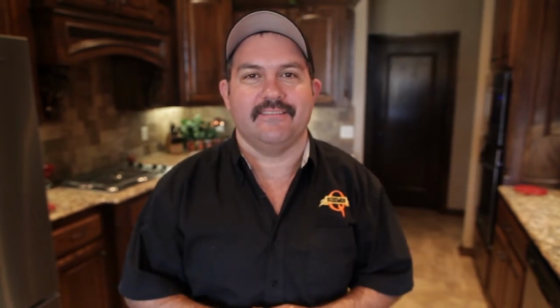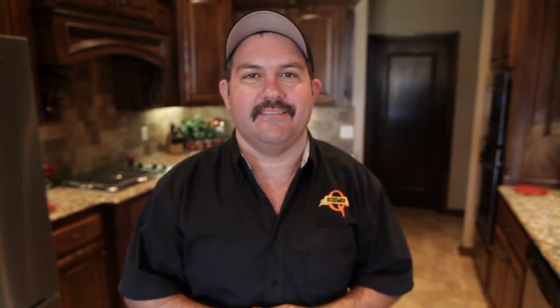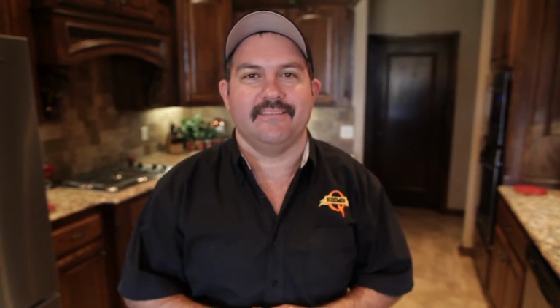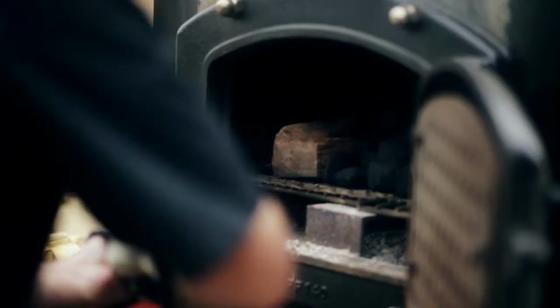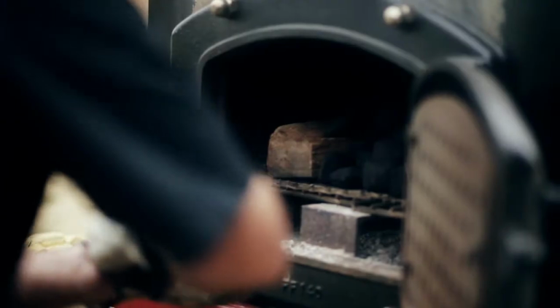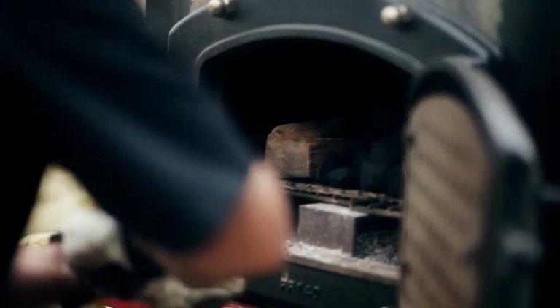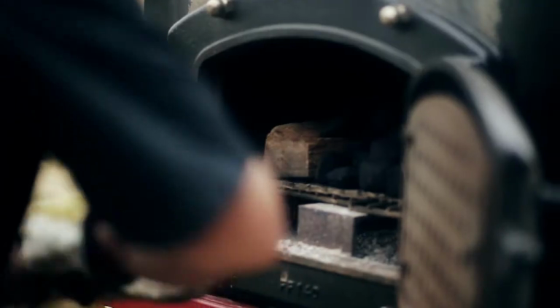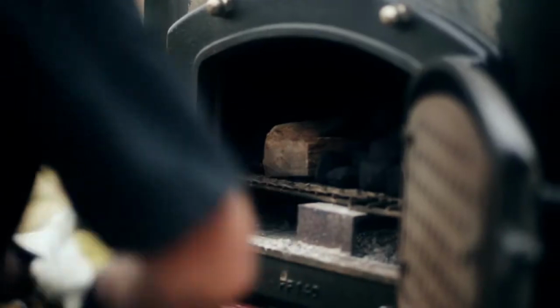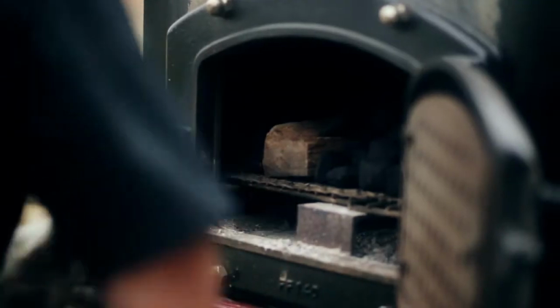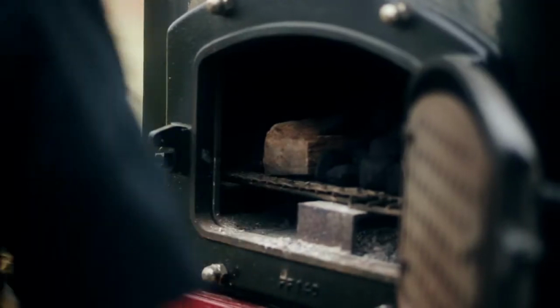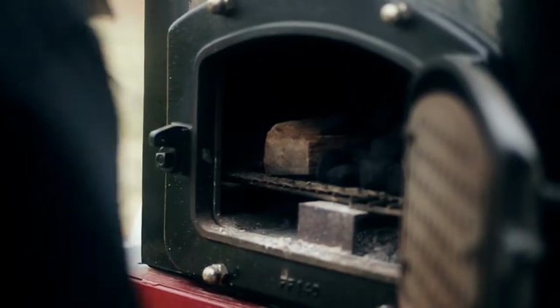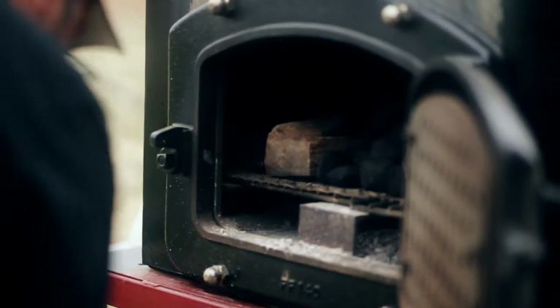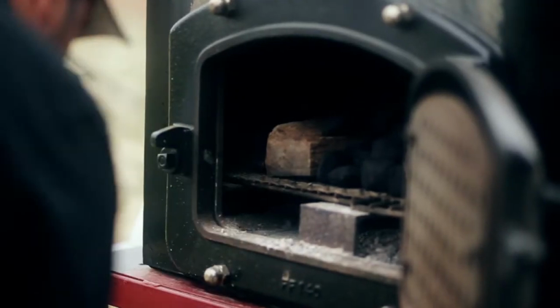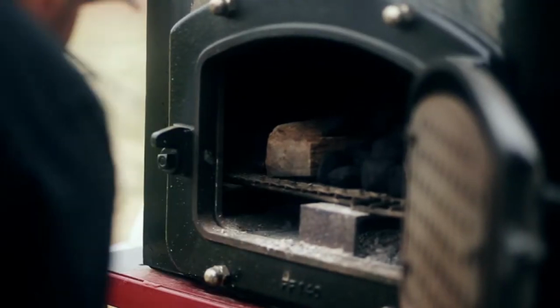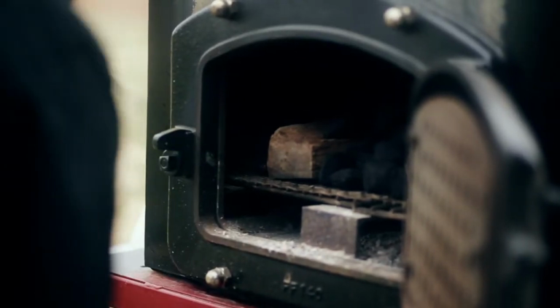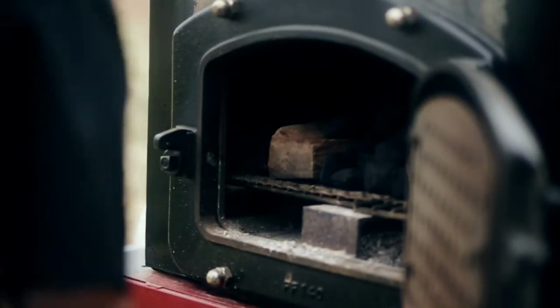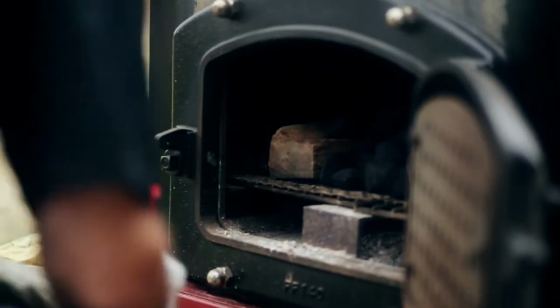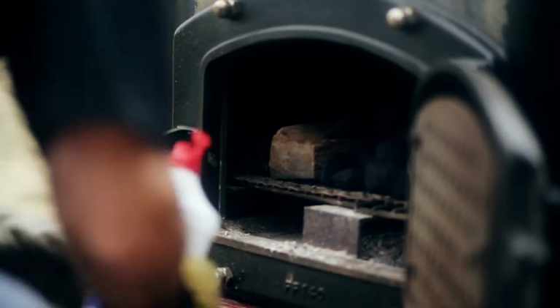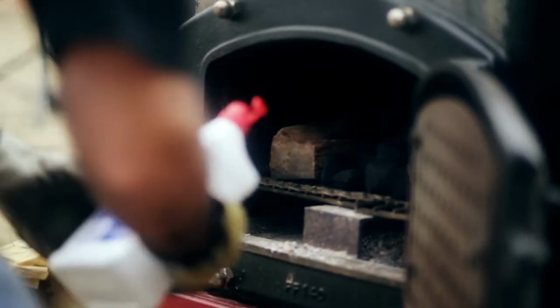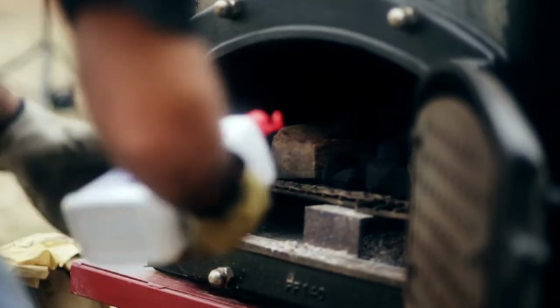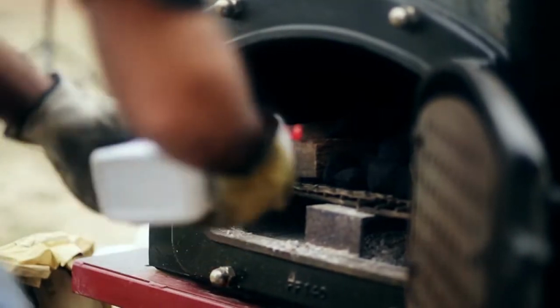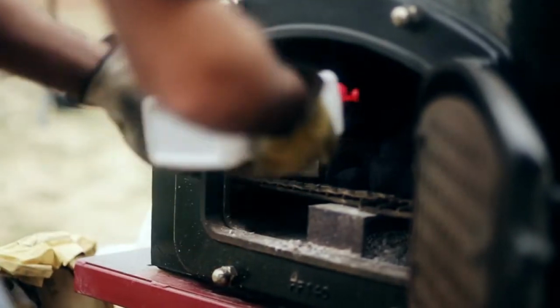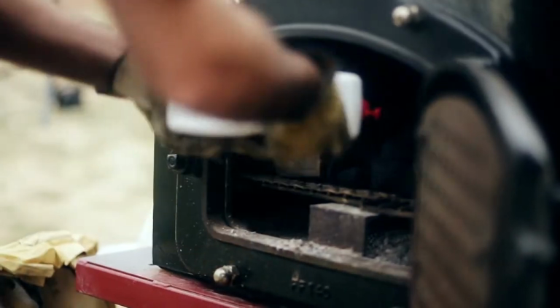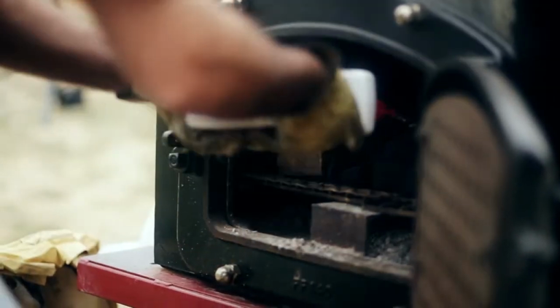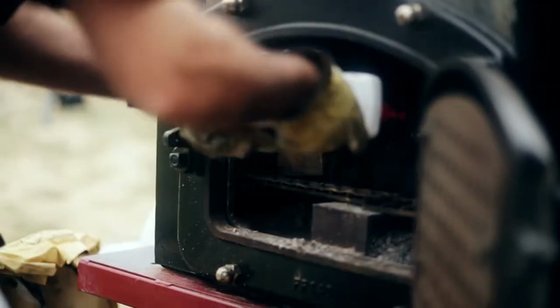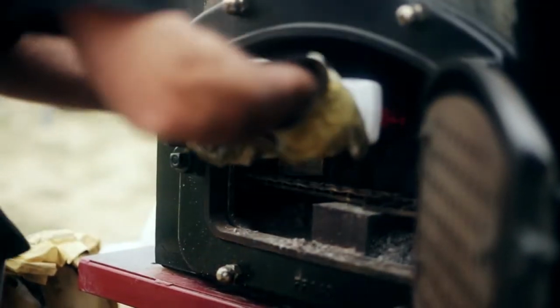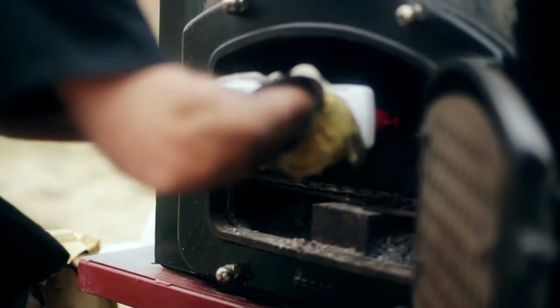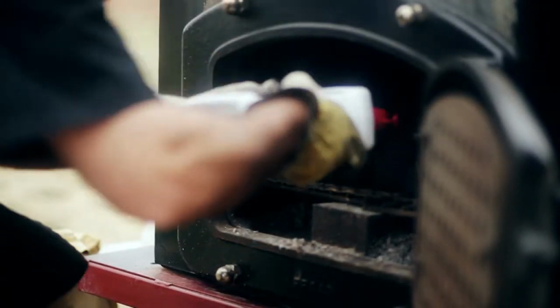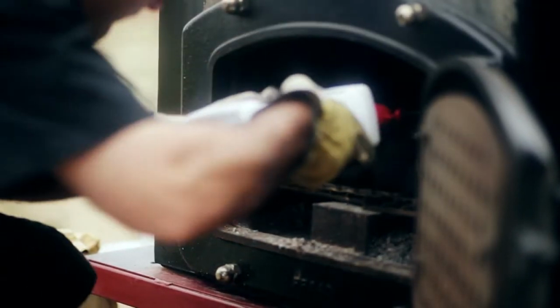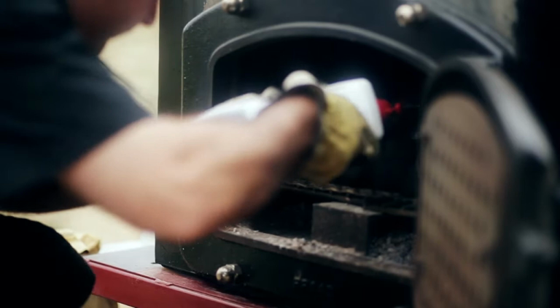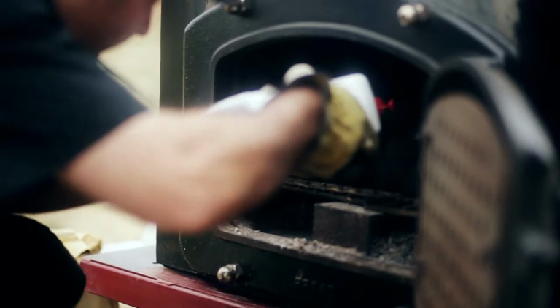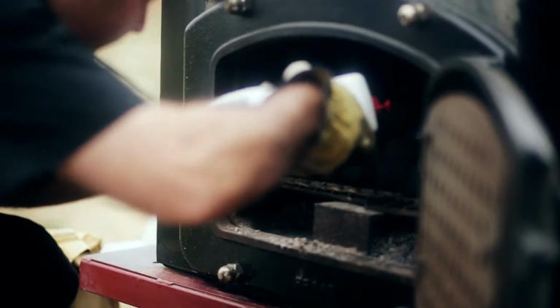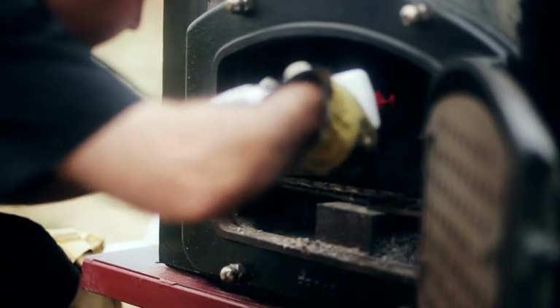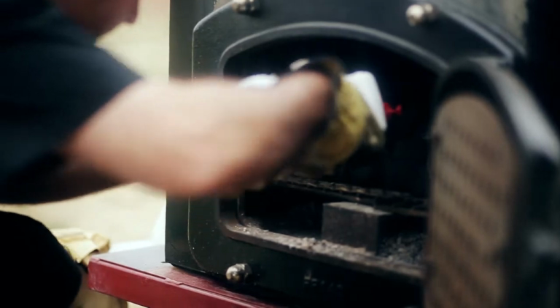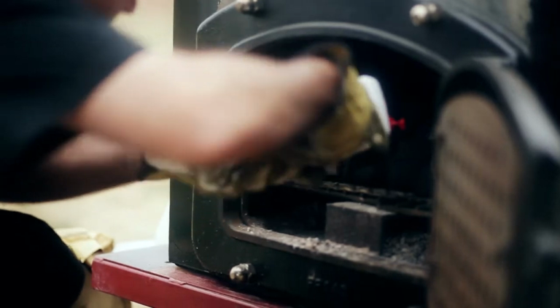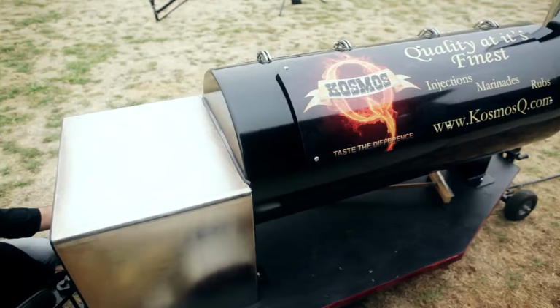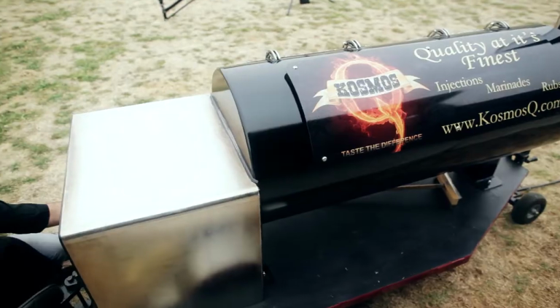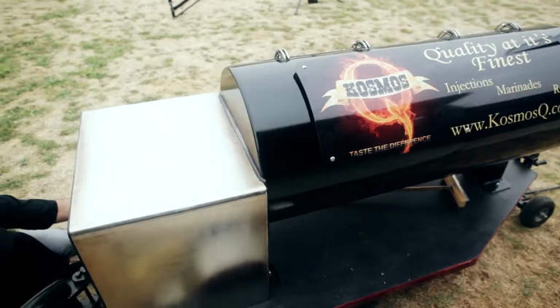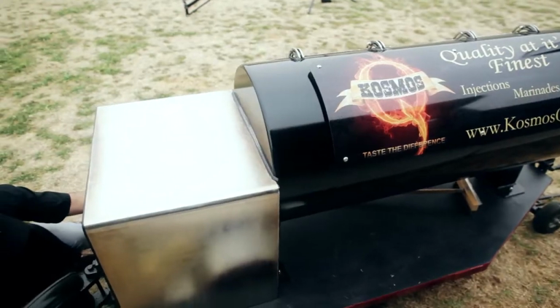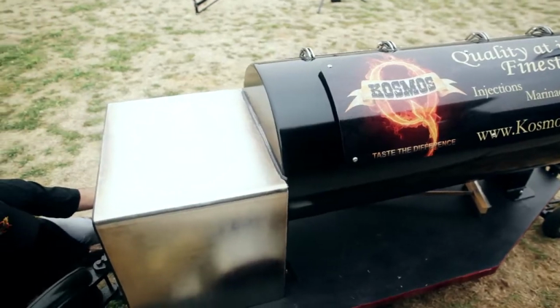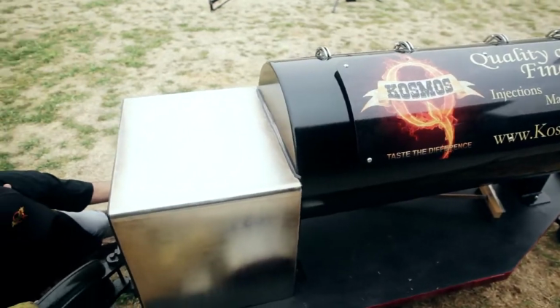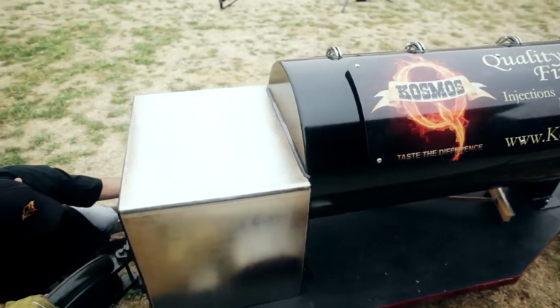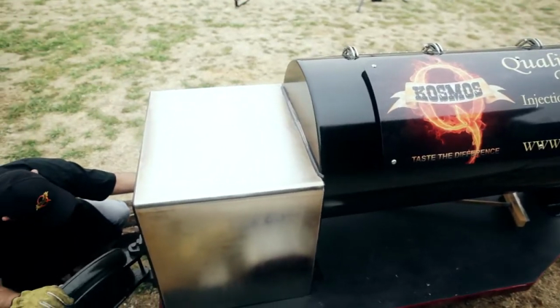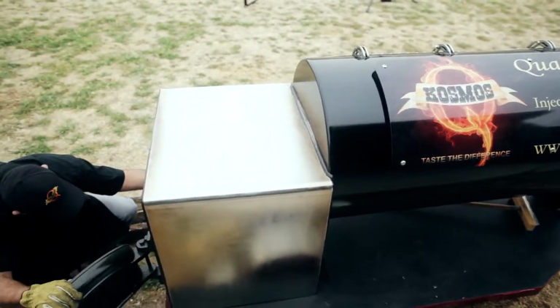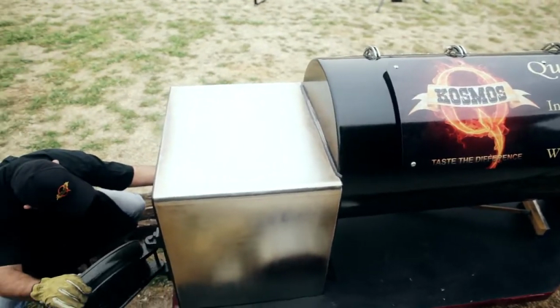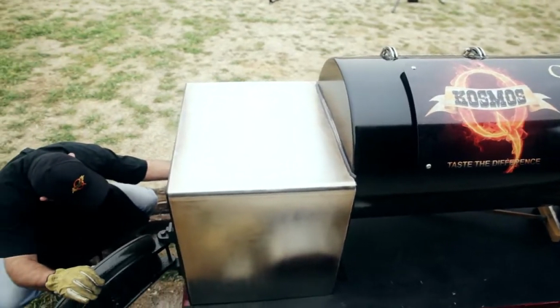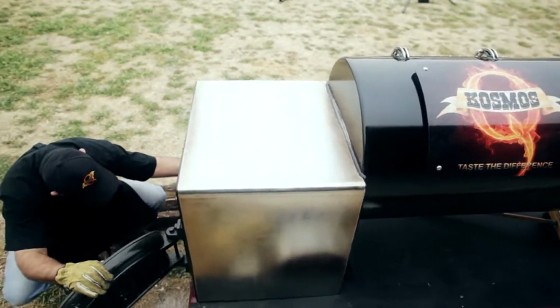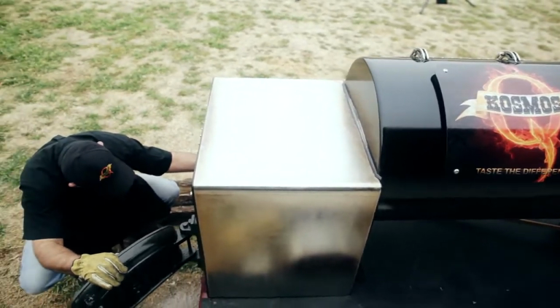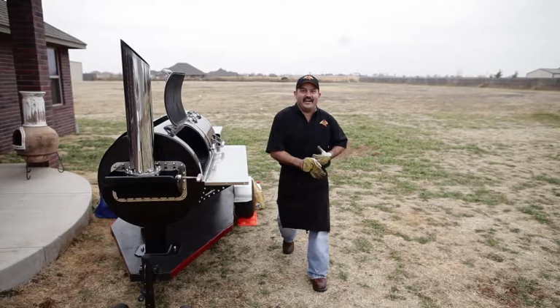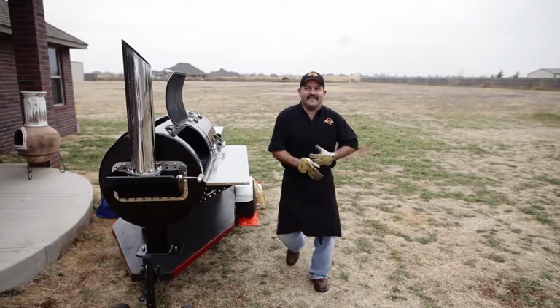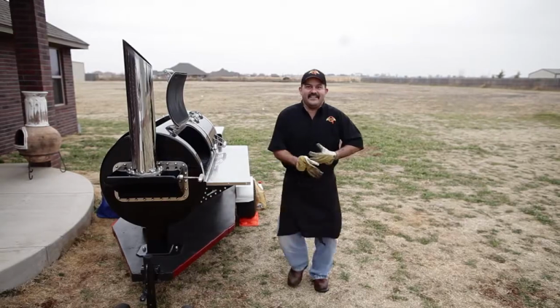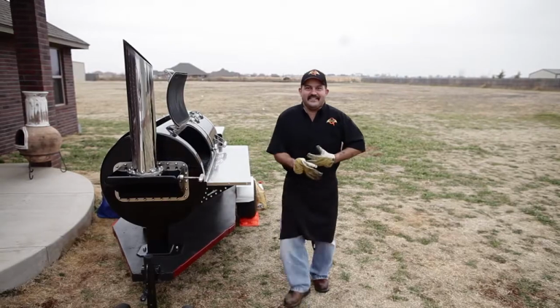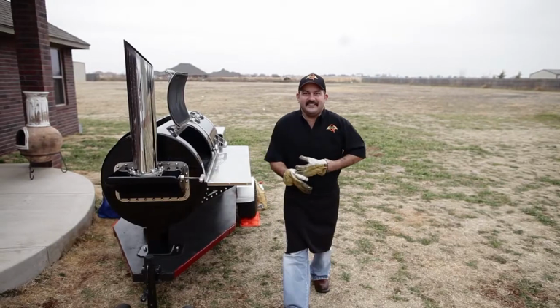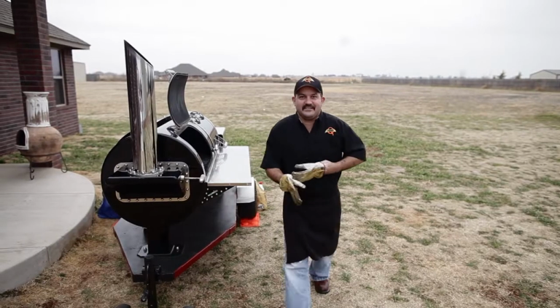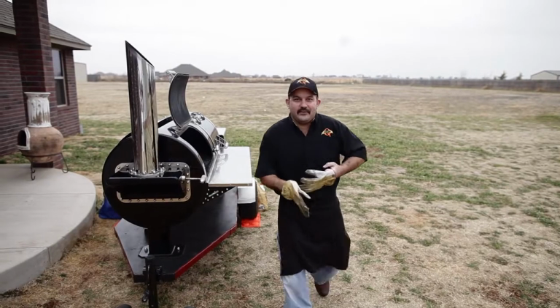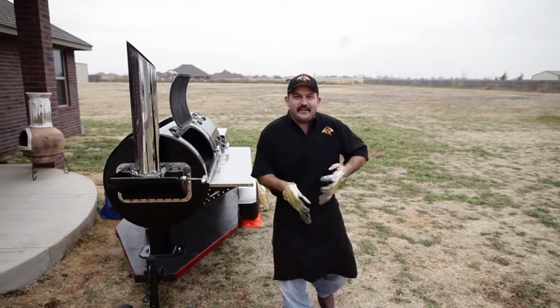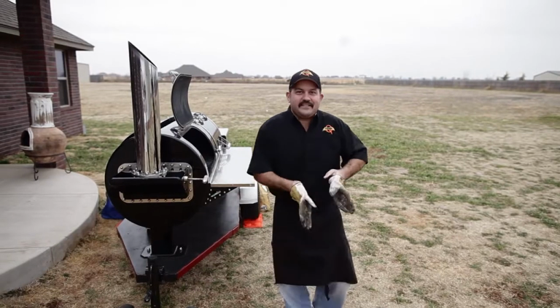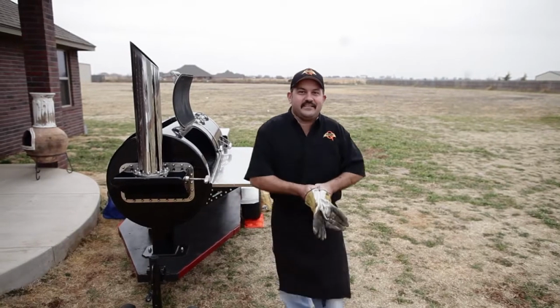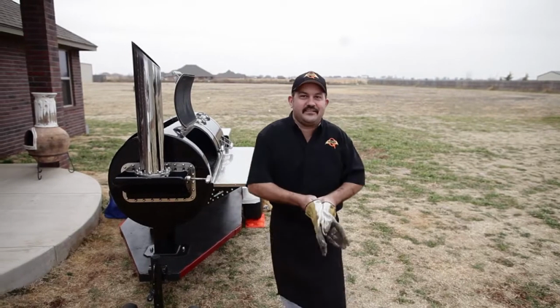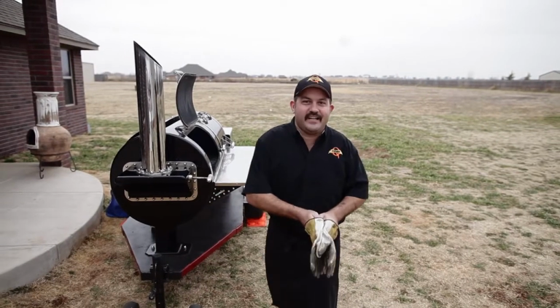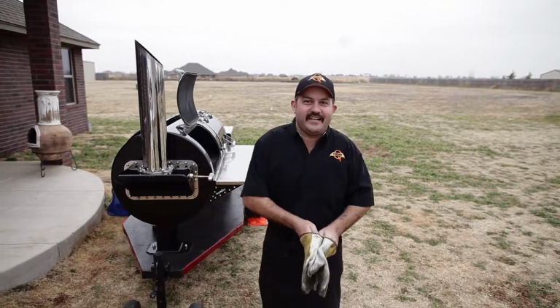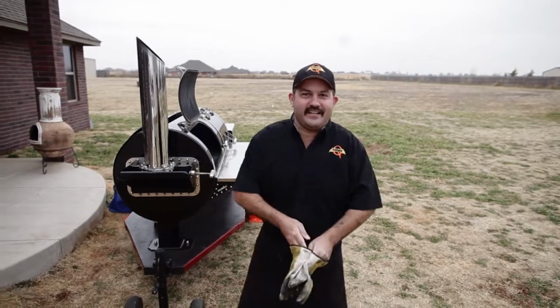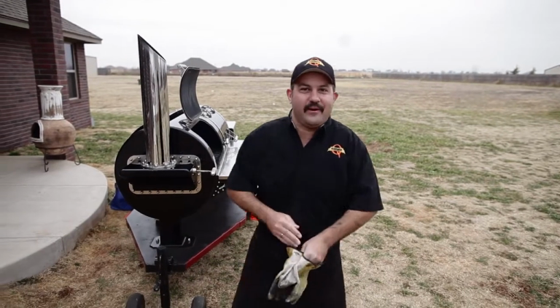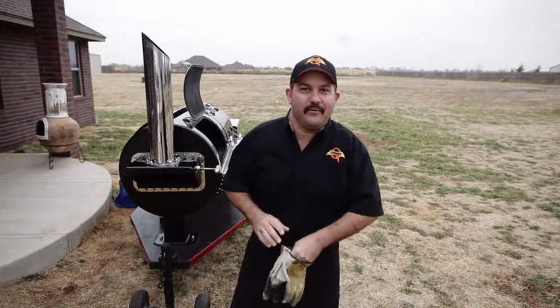So when we light the fire, we use hickory wood and 100% charcoal briquettes. Let's go get this chicken going.